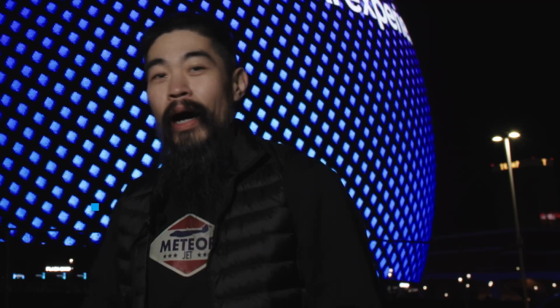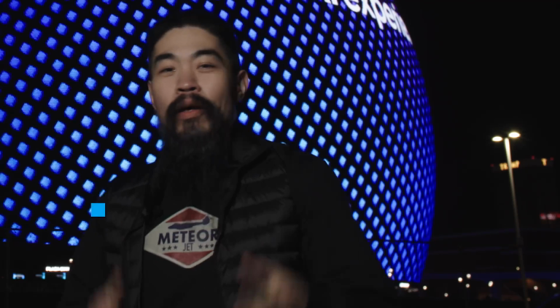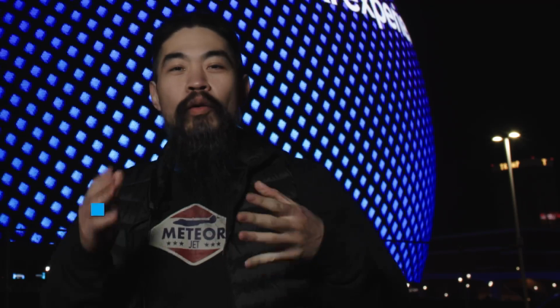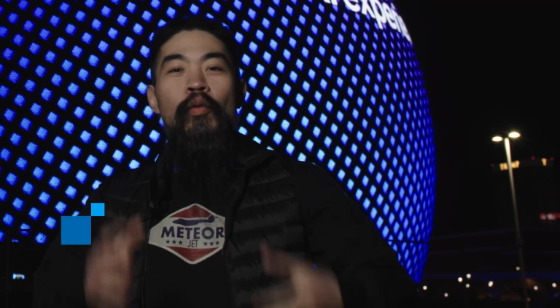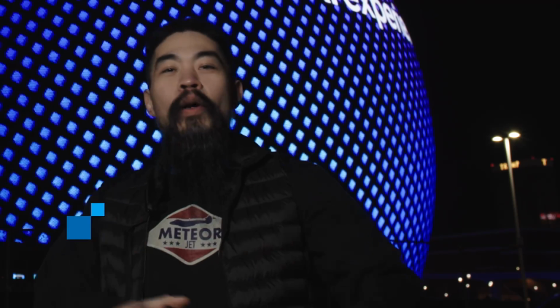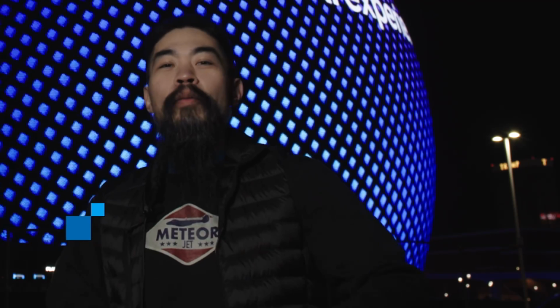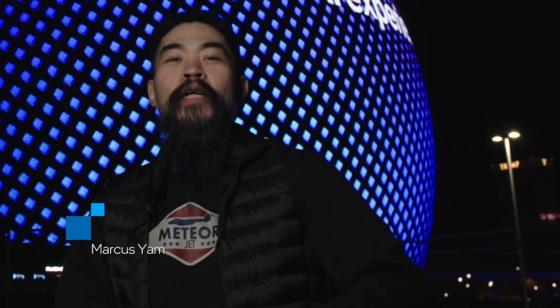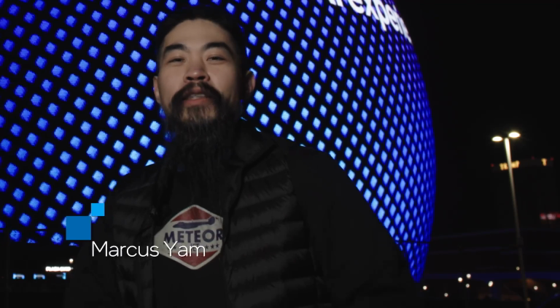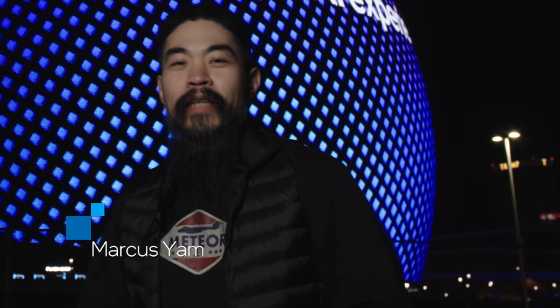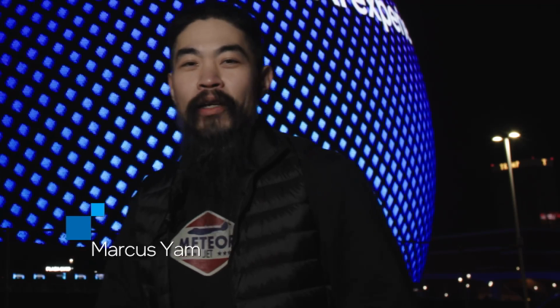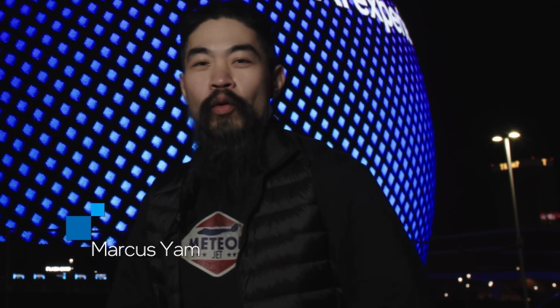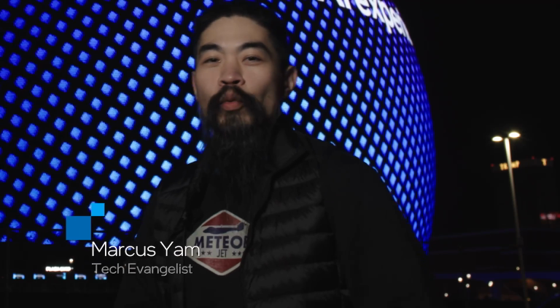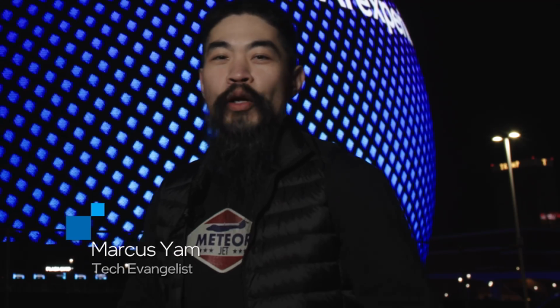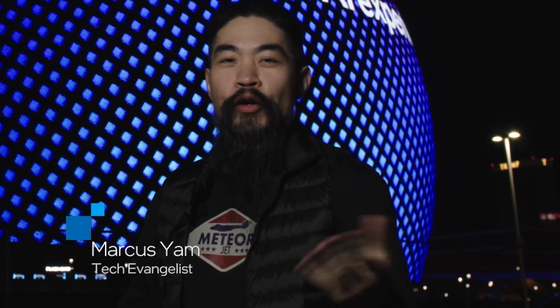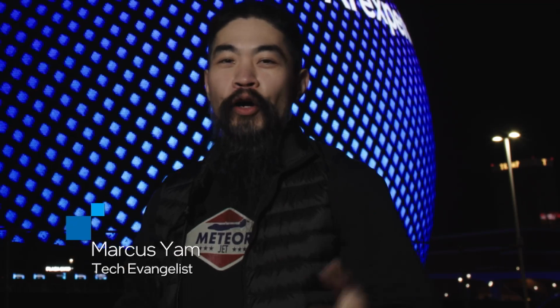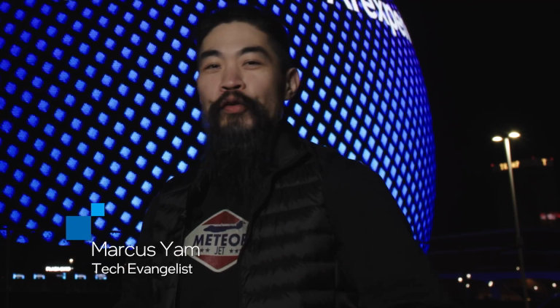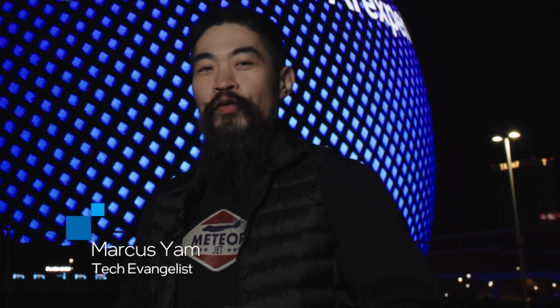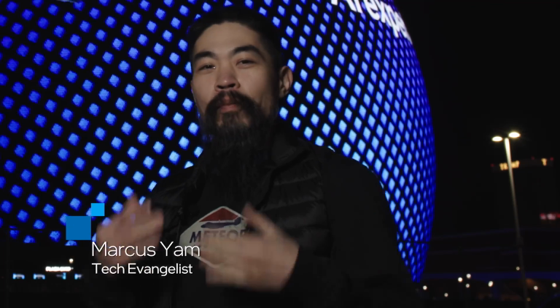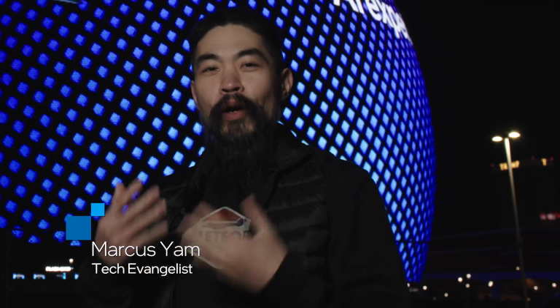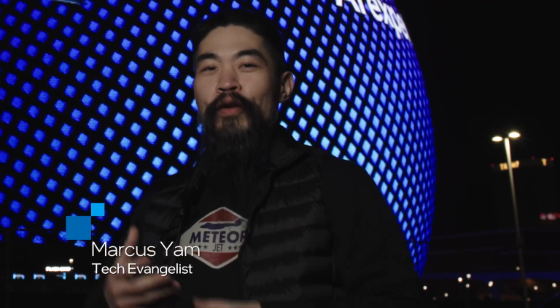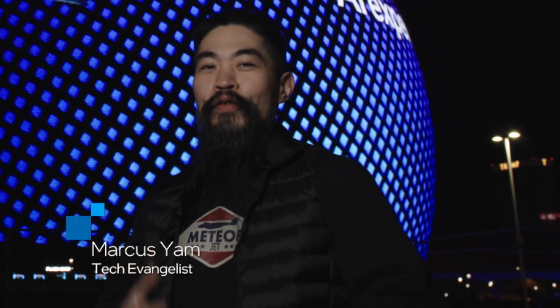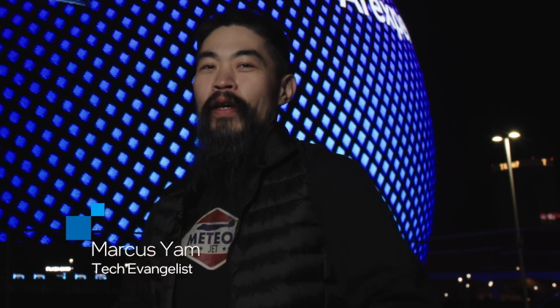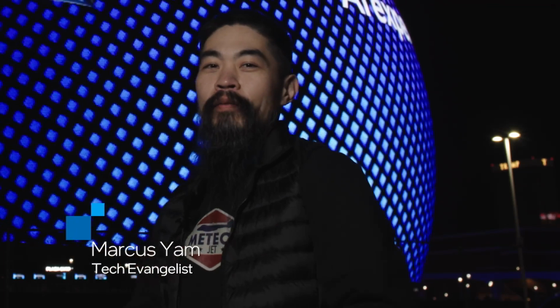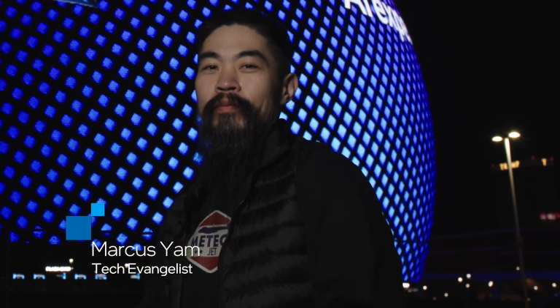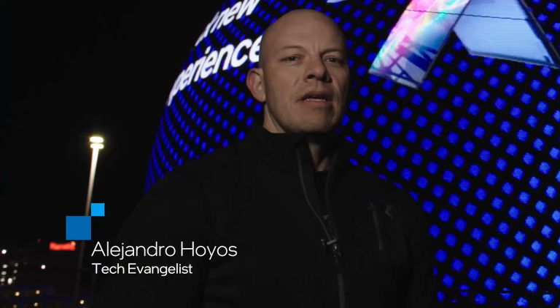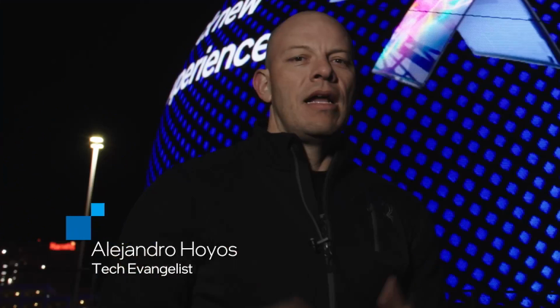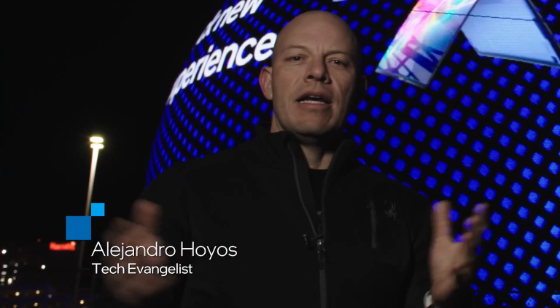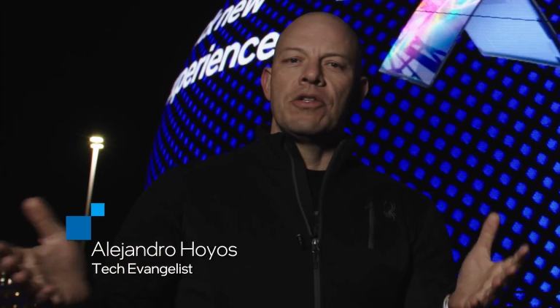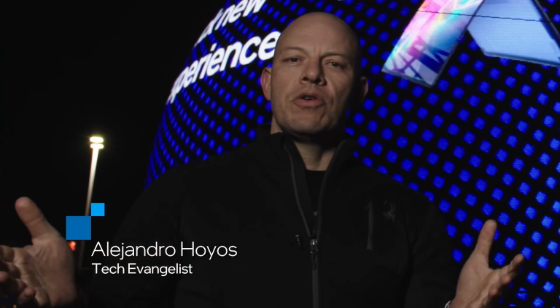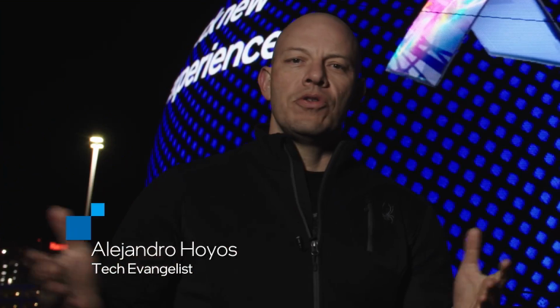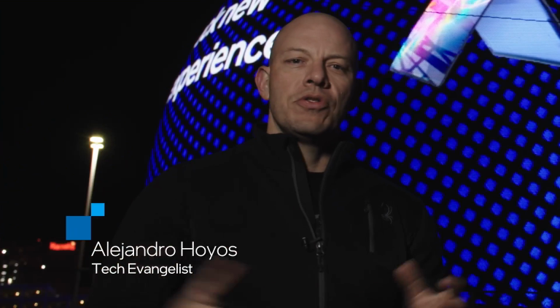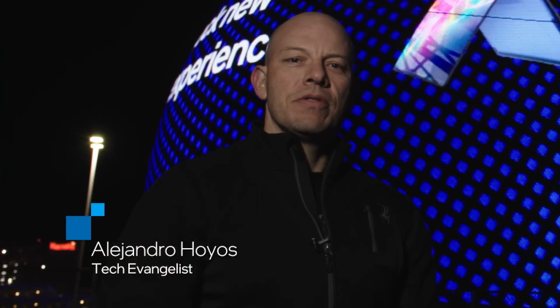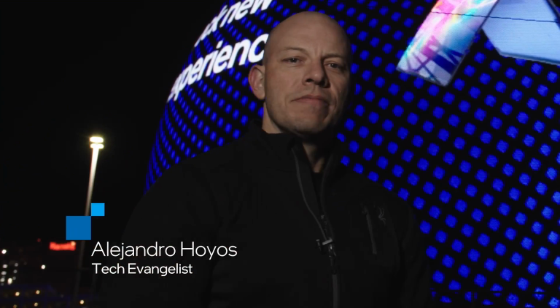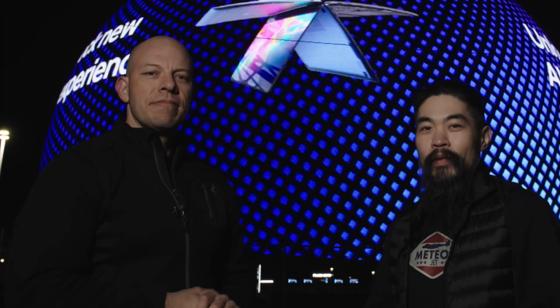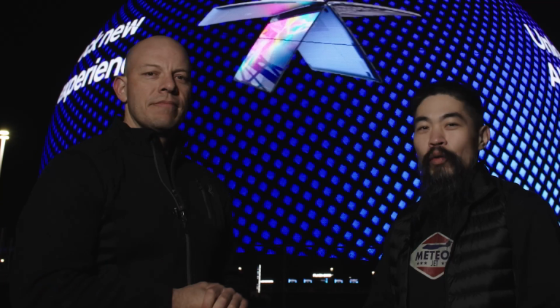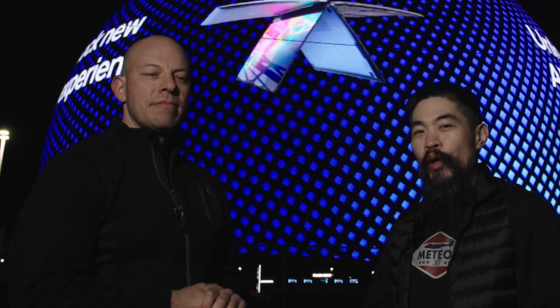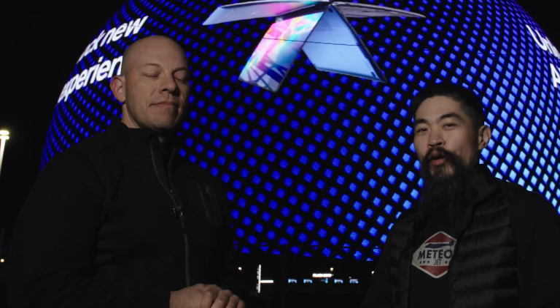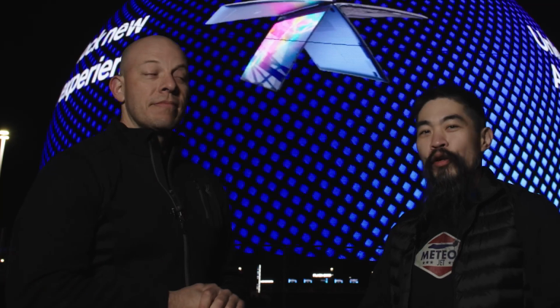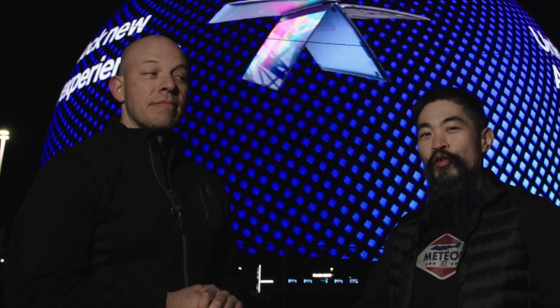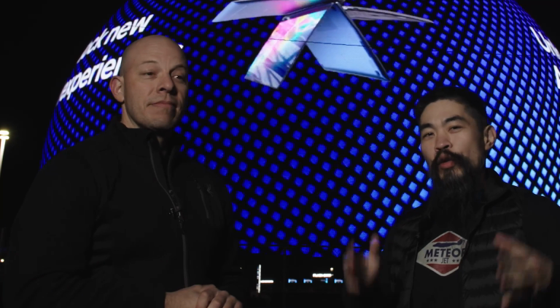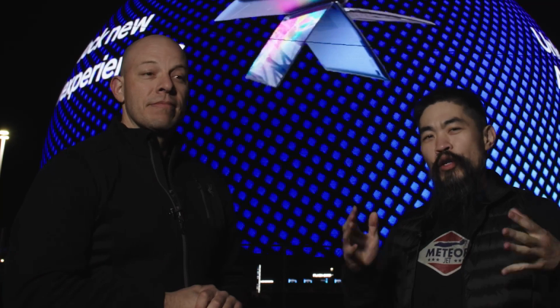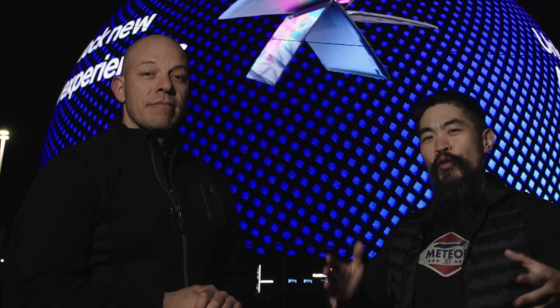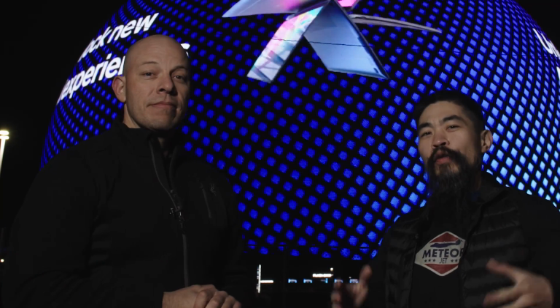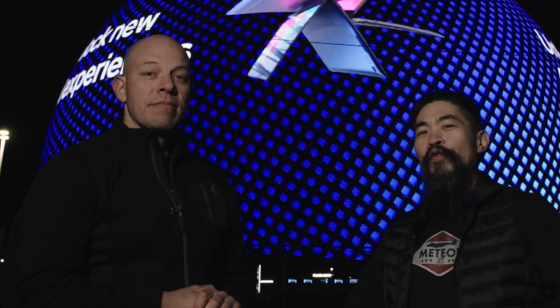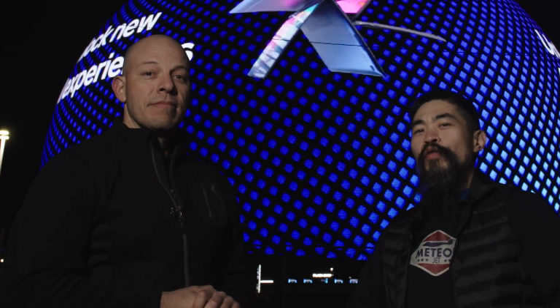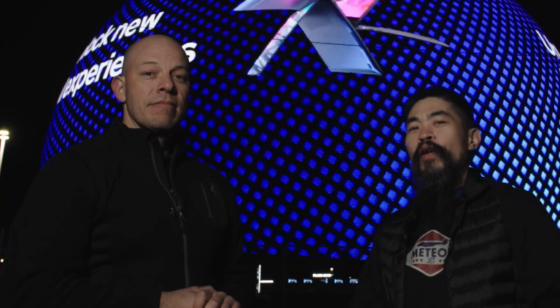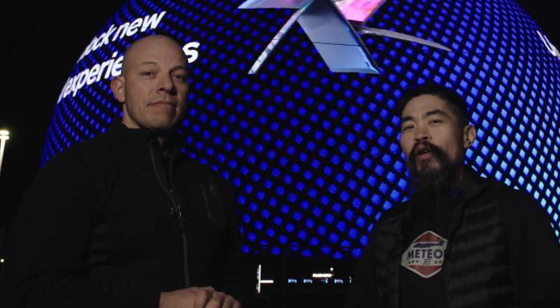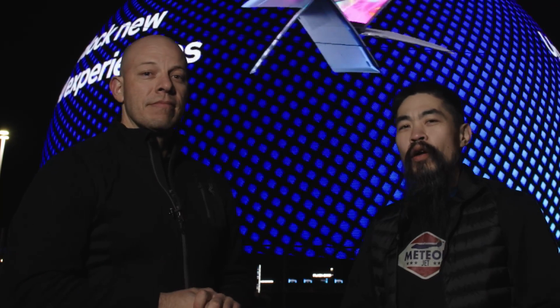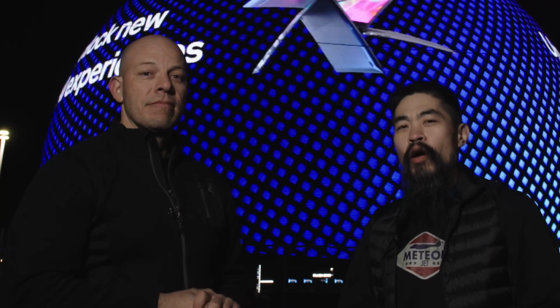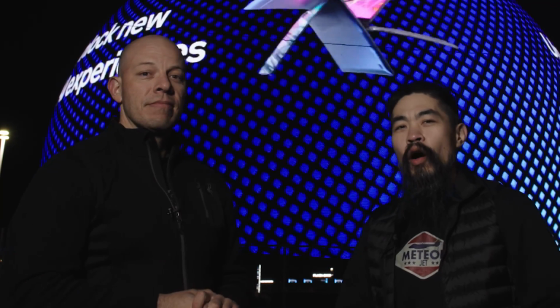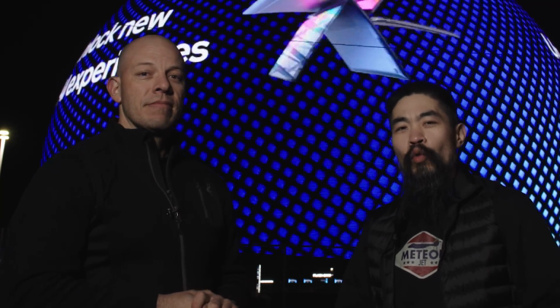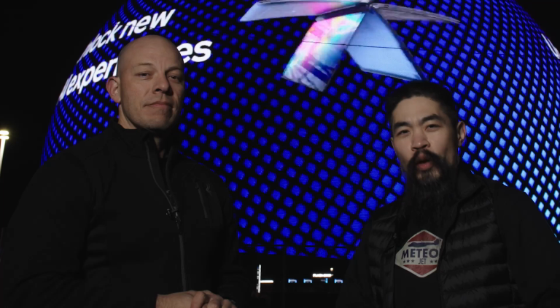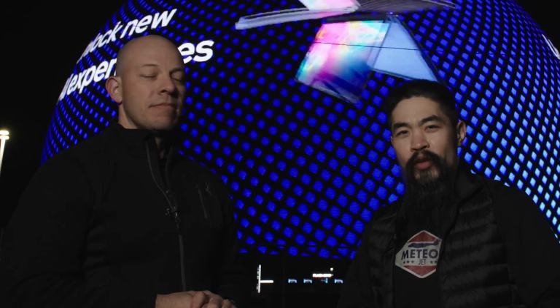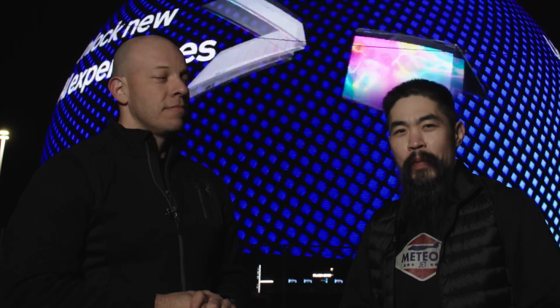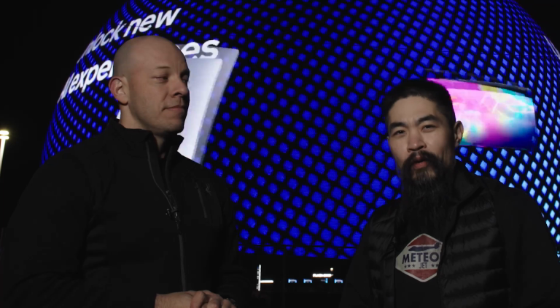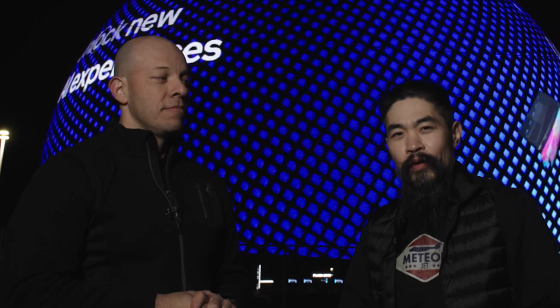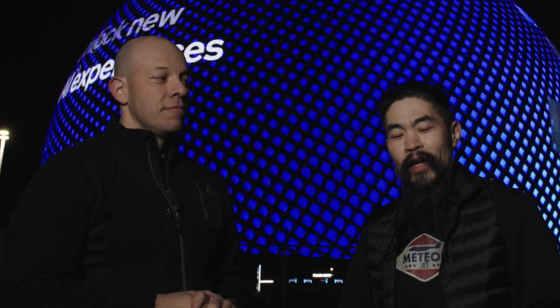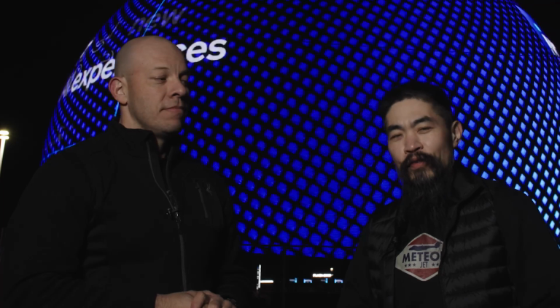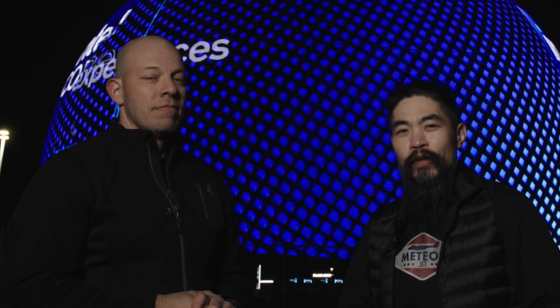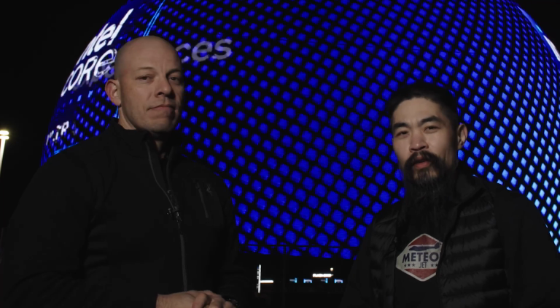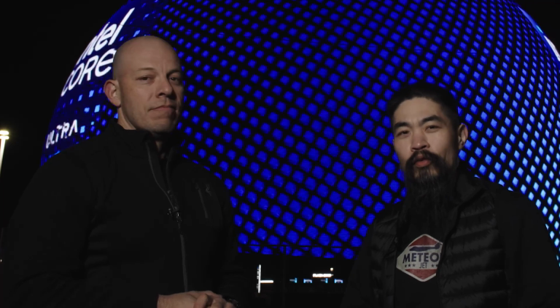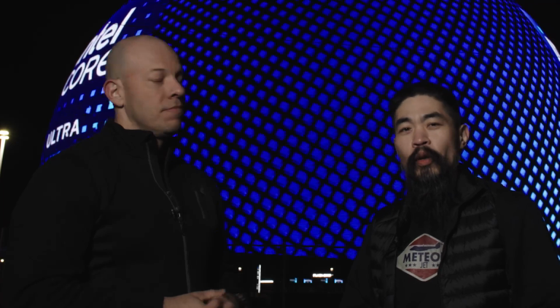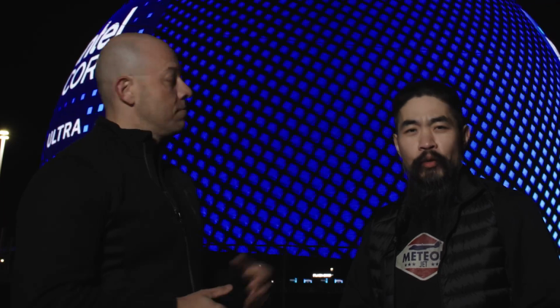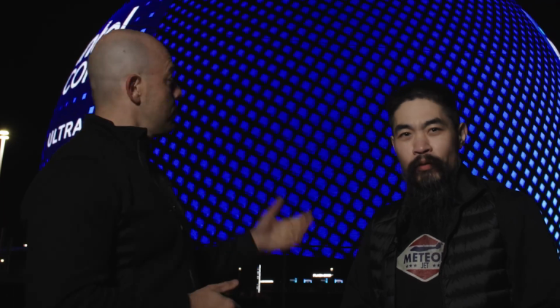Hi, welcome to Talking Tech. We are your hosts, Marcus Yam and Alejandro Hoyos. We are here to interview the Sphere on what is best at CES 2024.